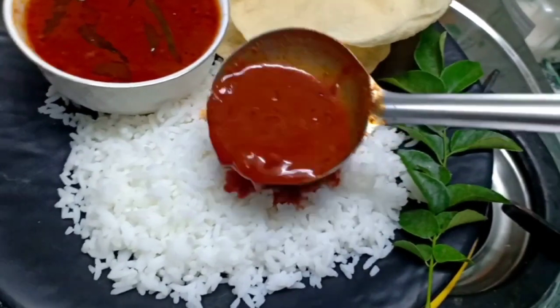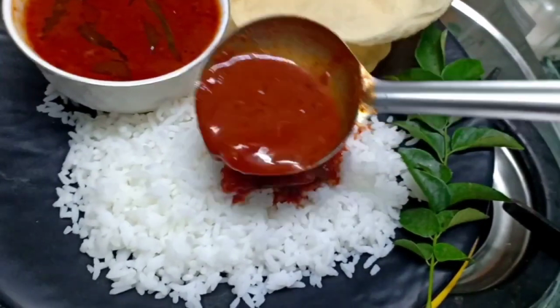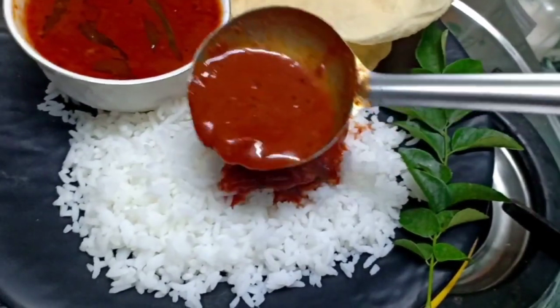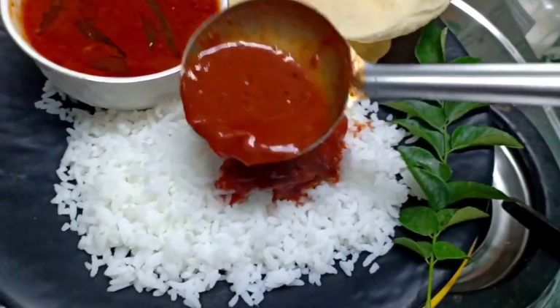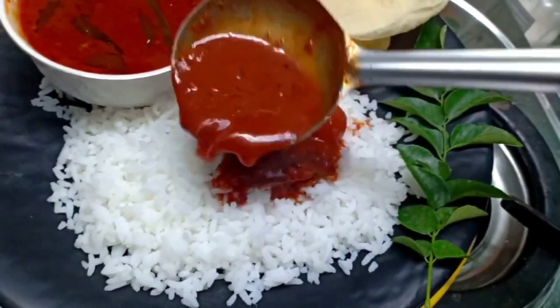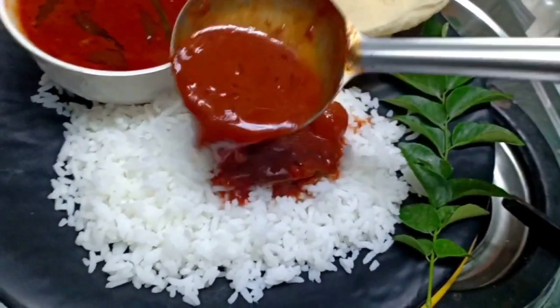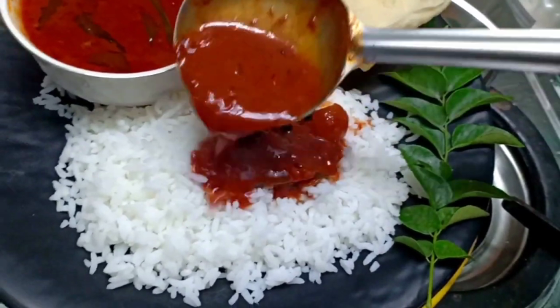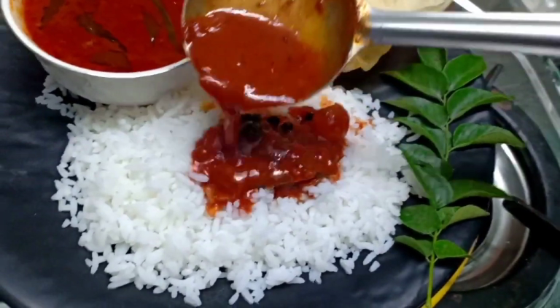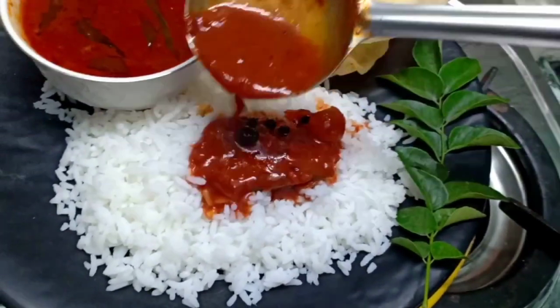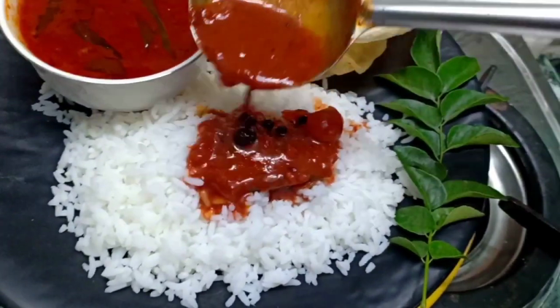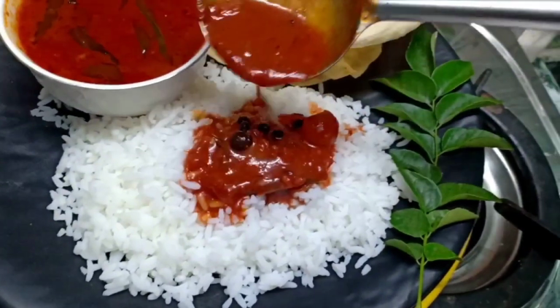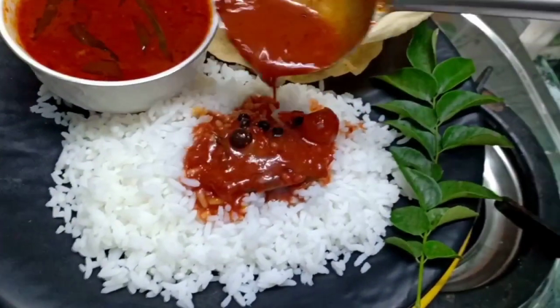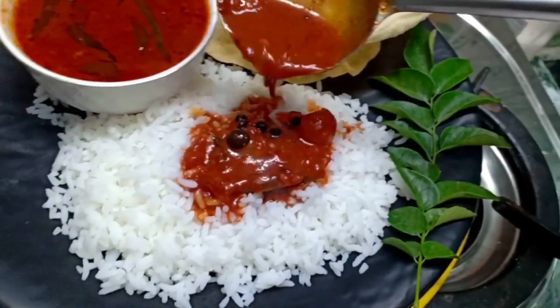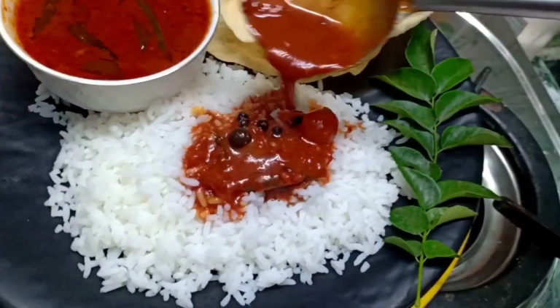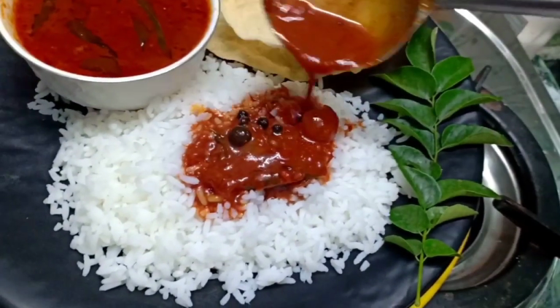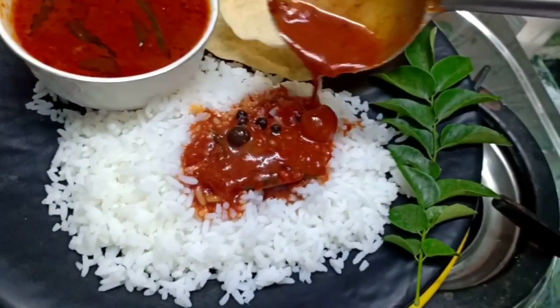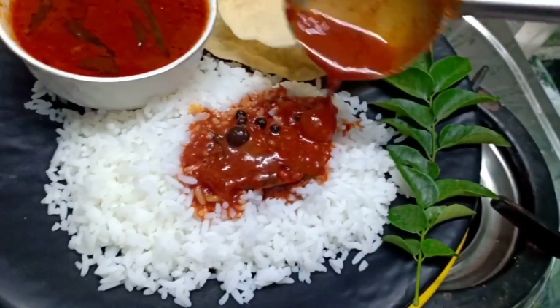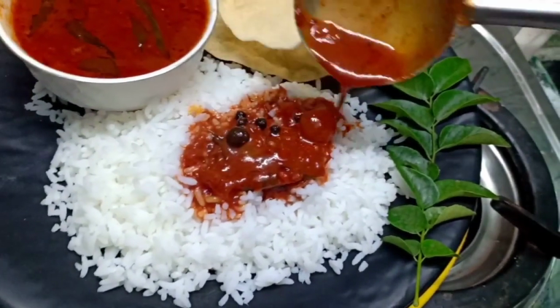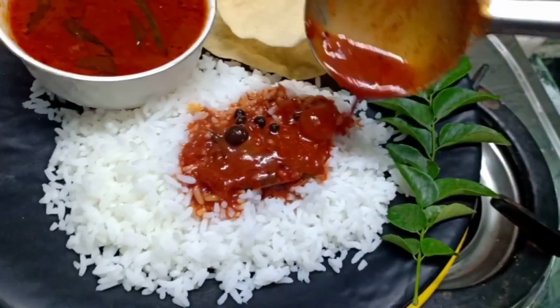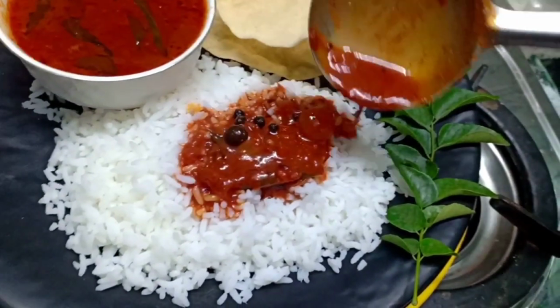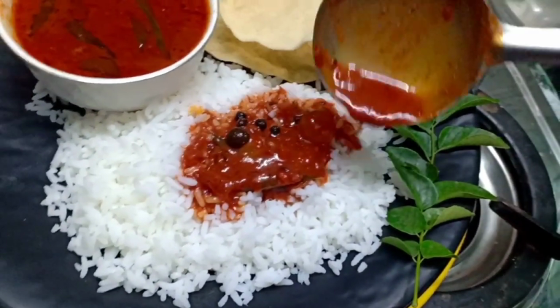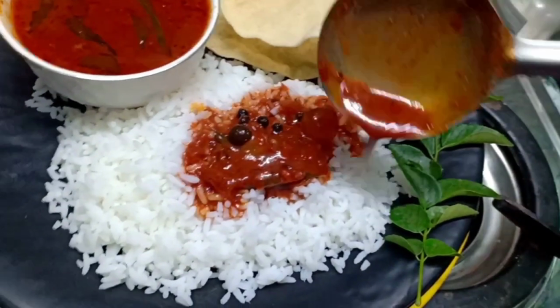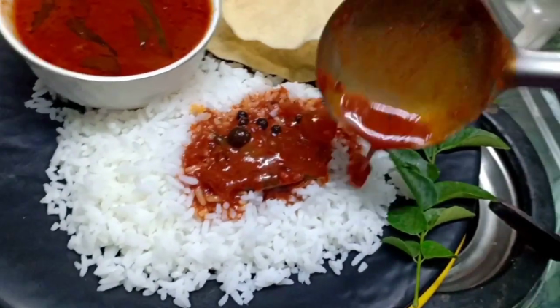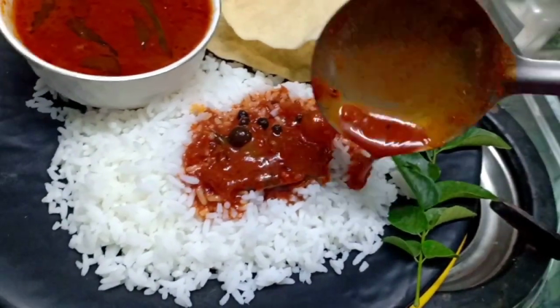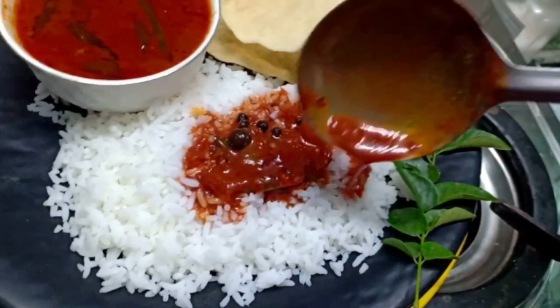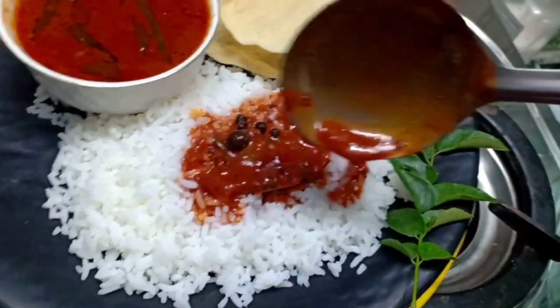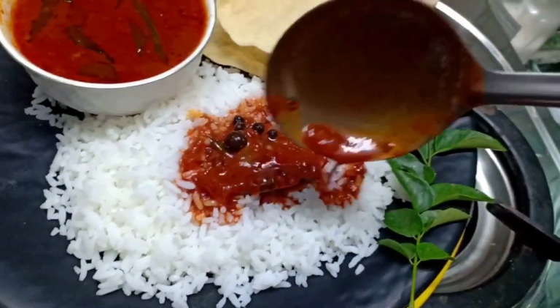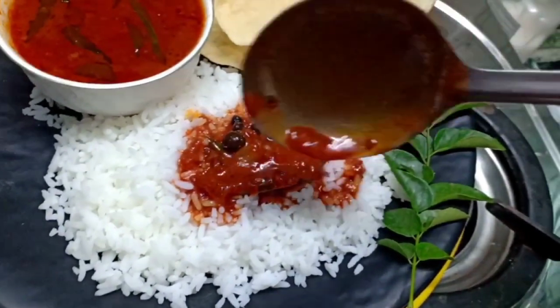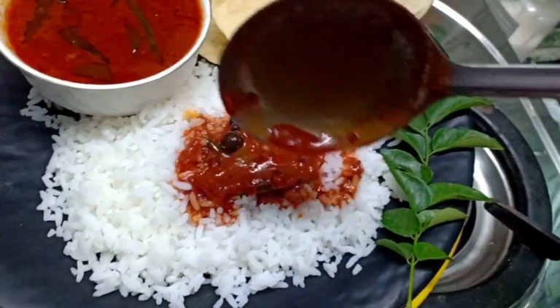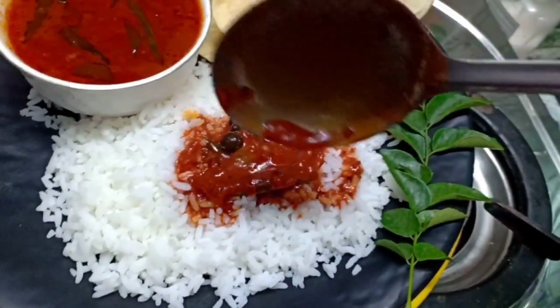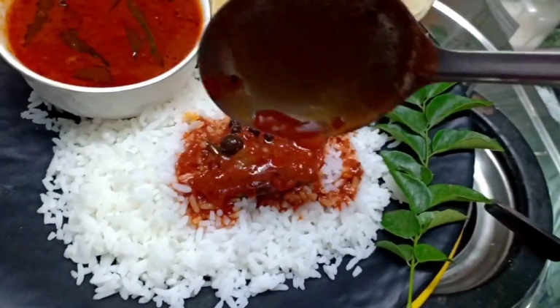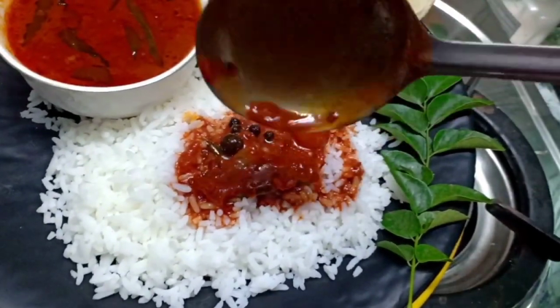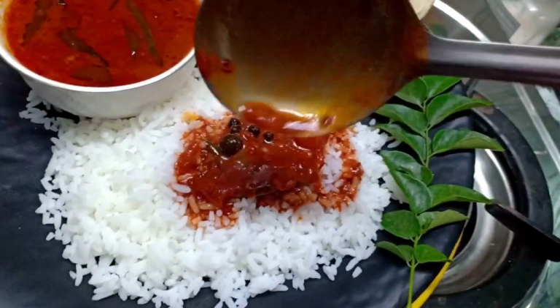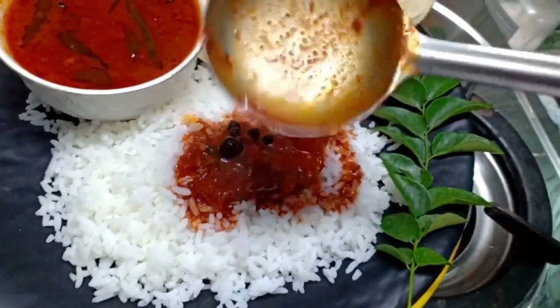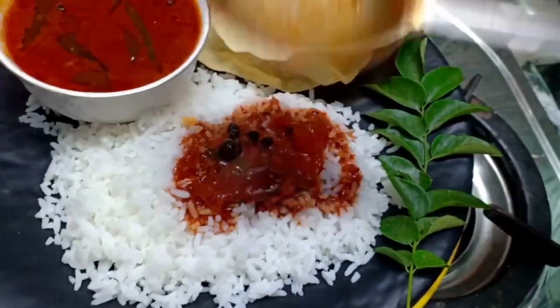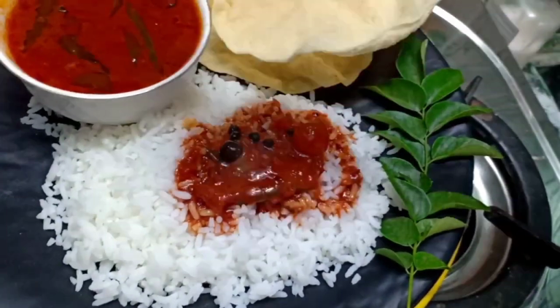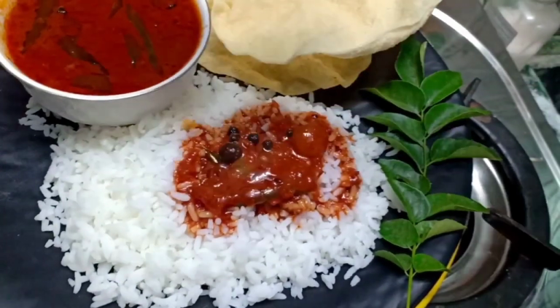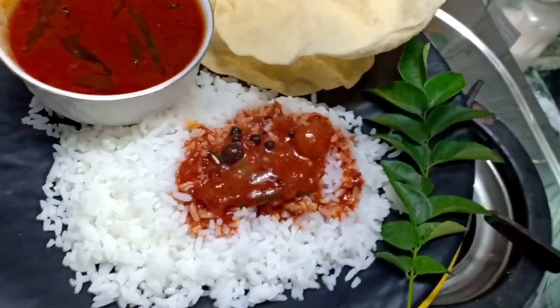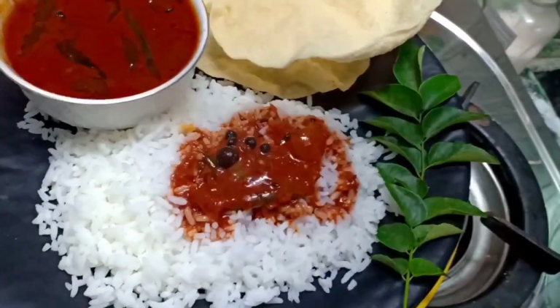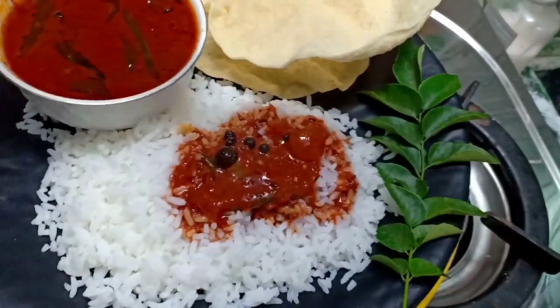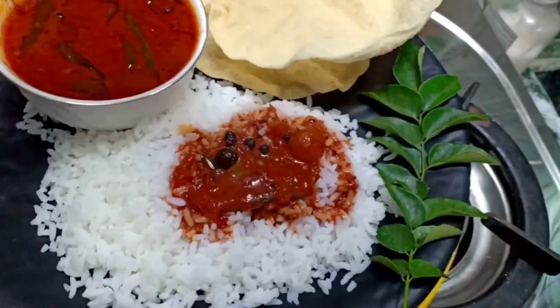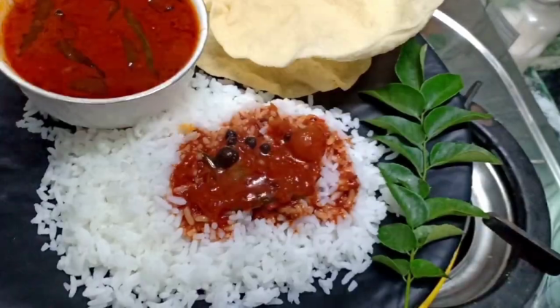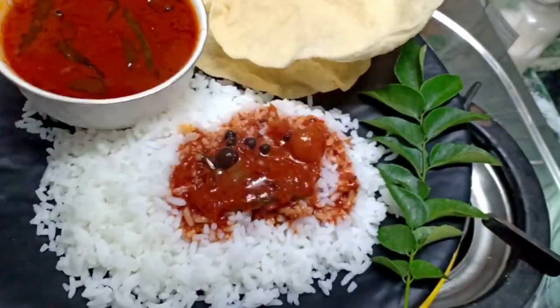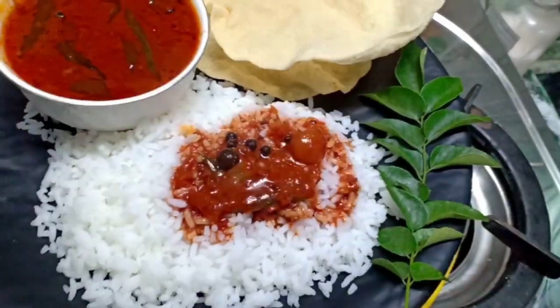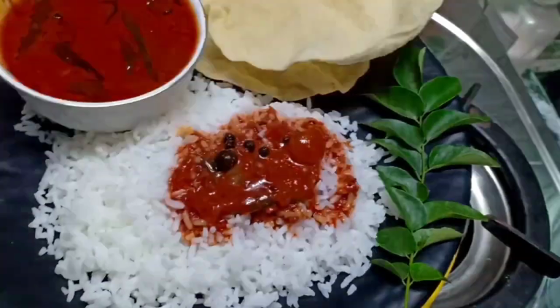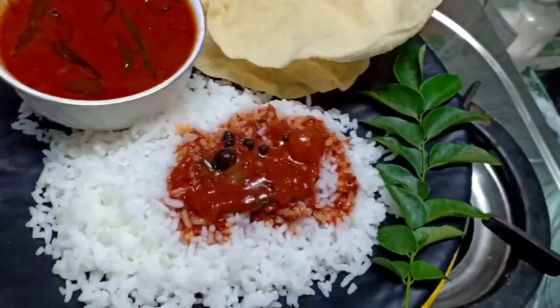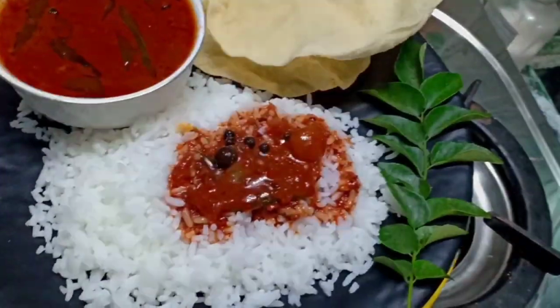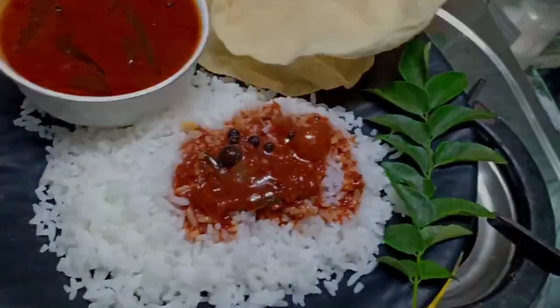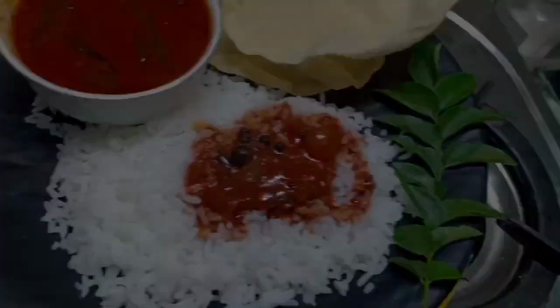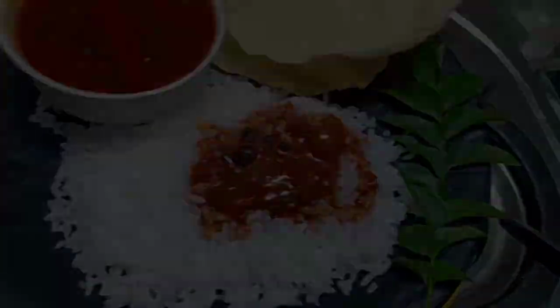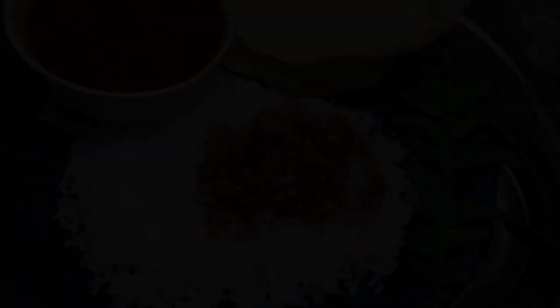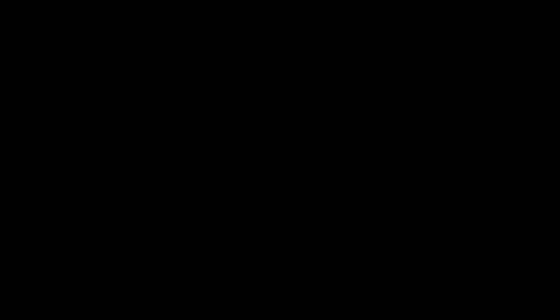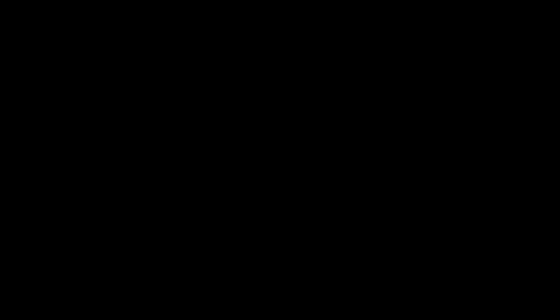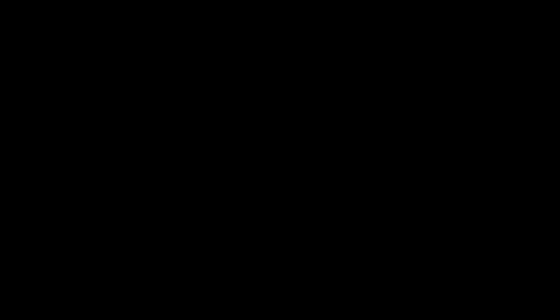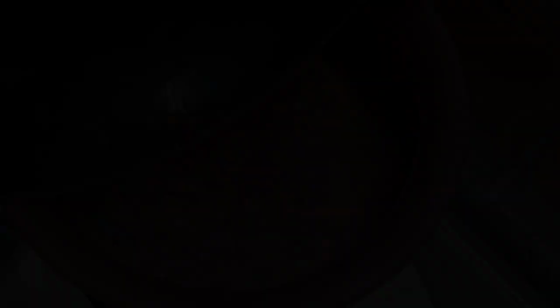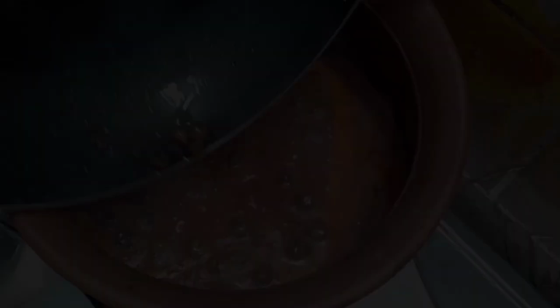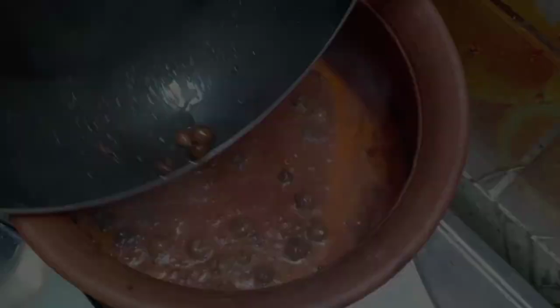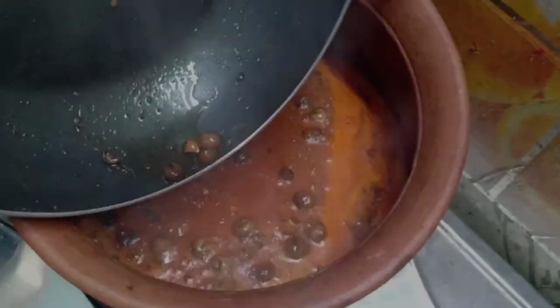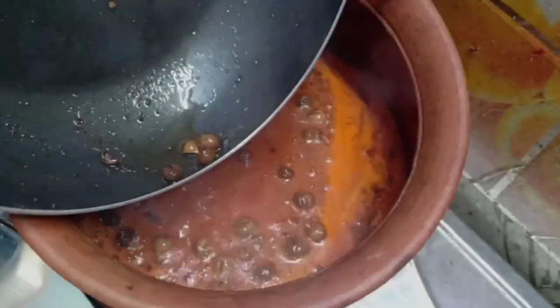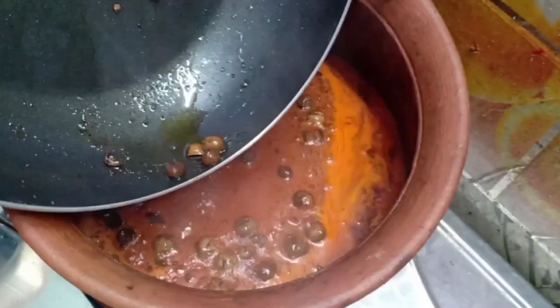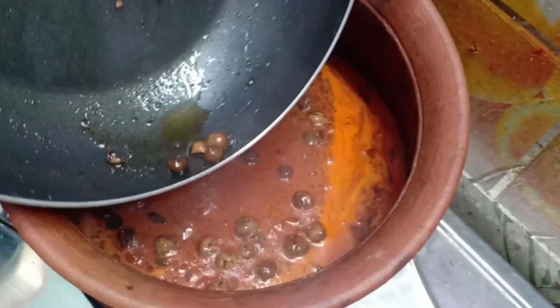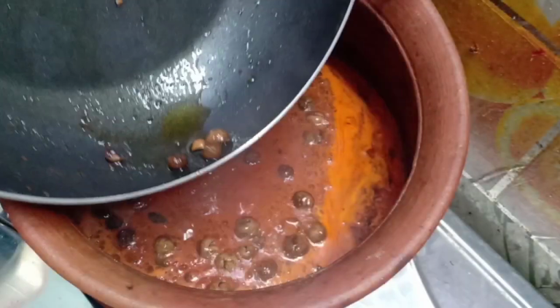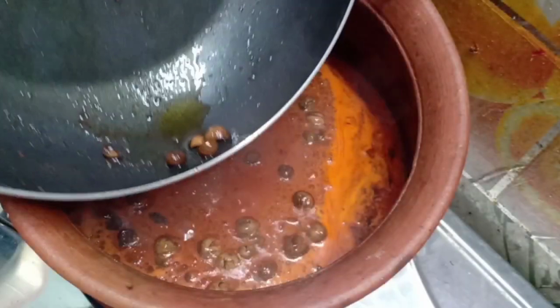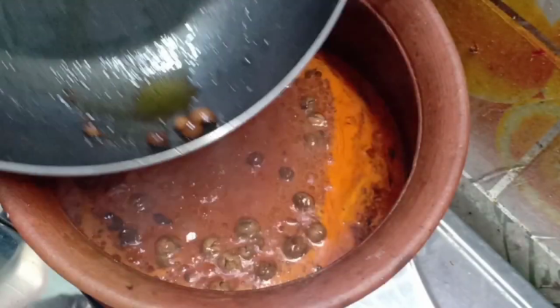I'm going to give you a lot of this recipe.